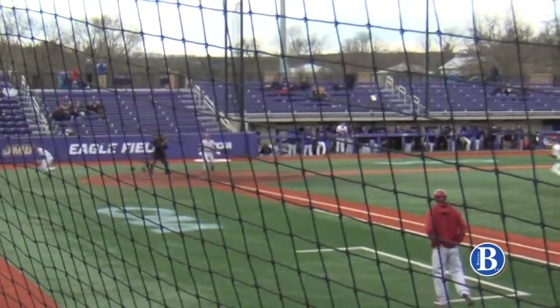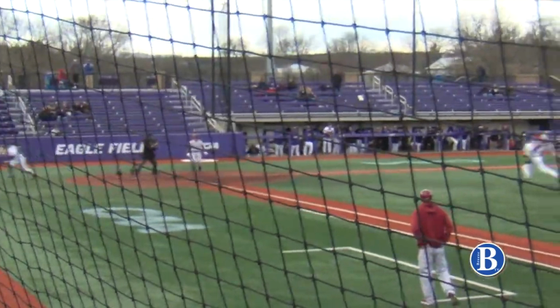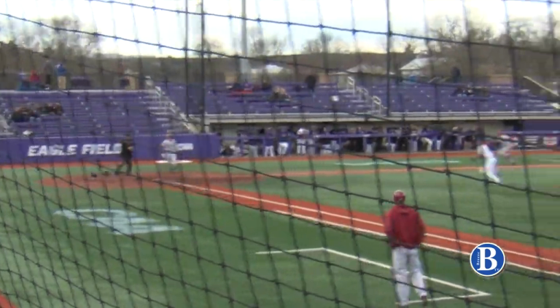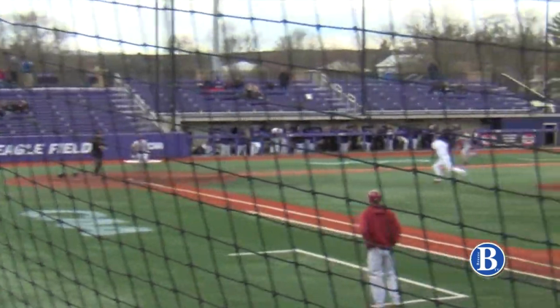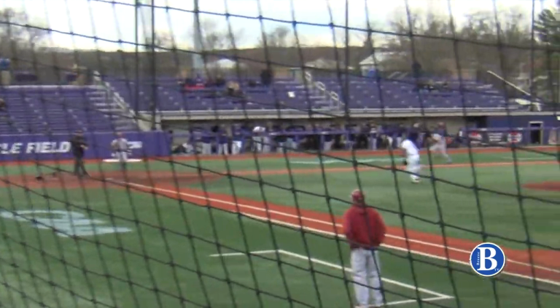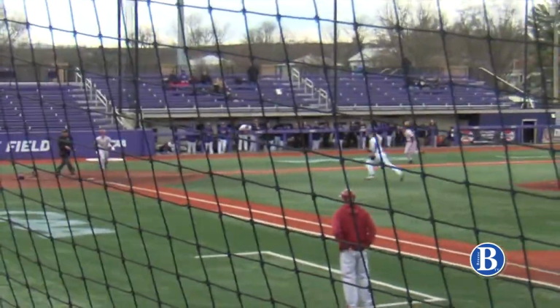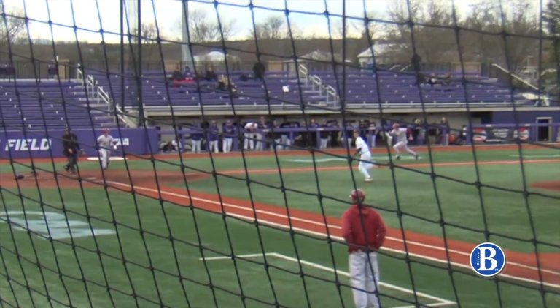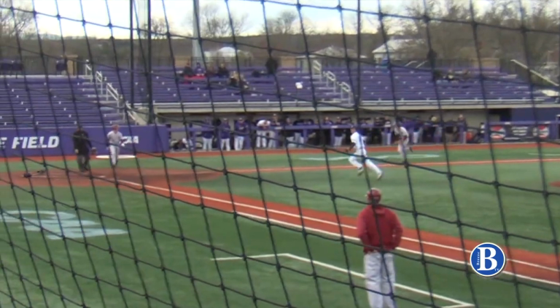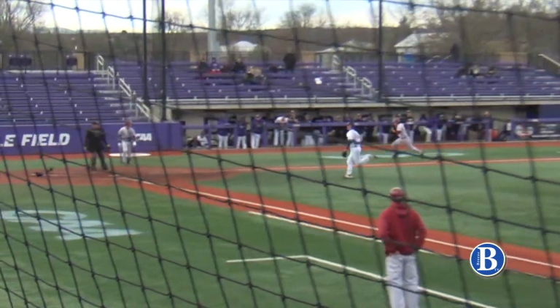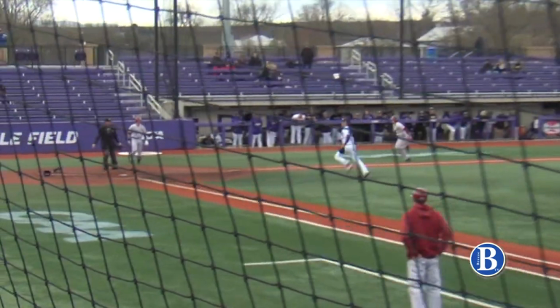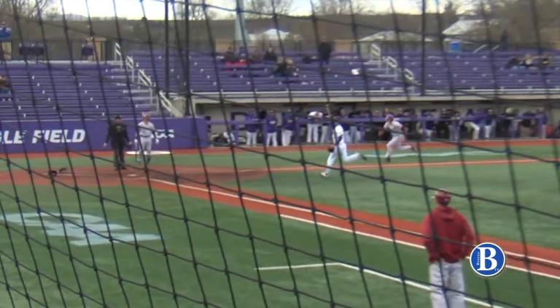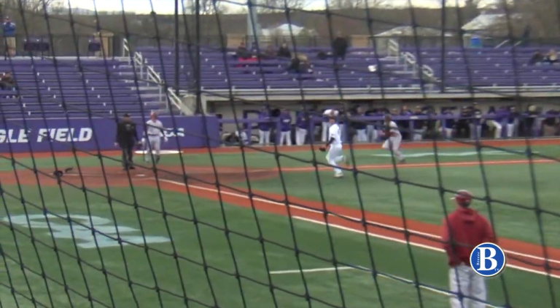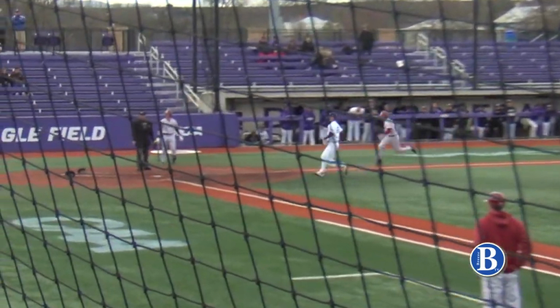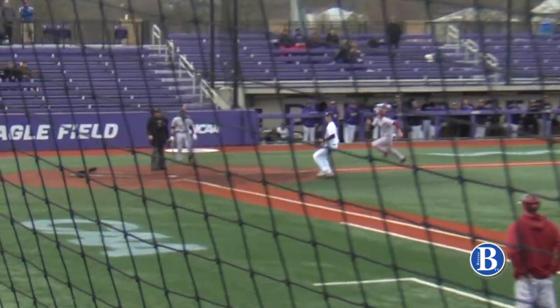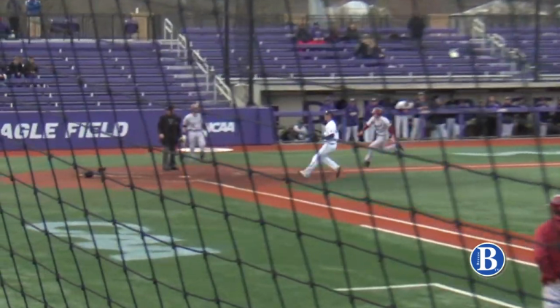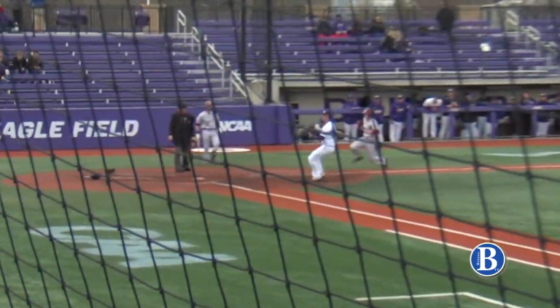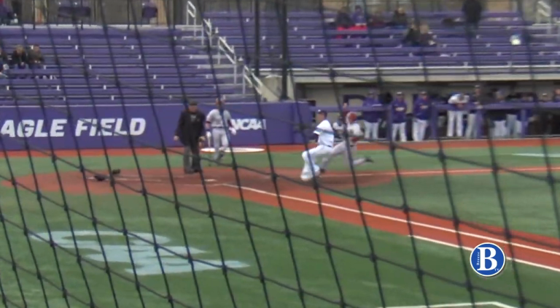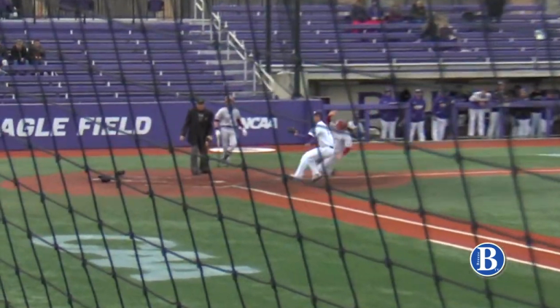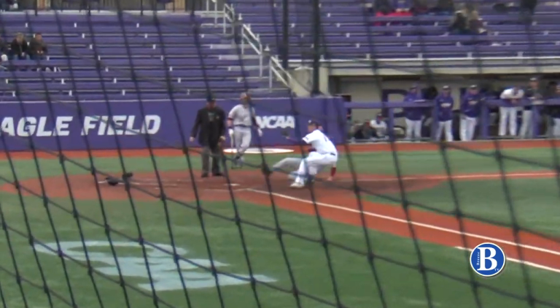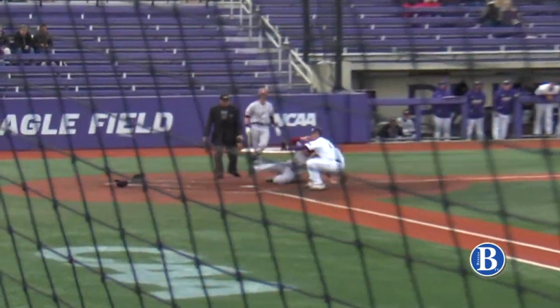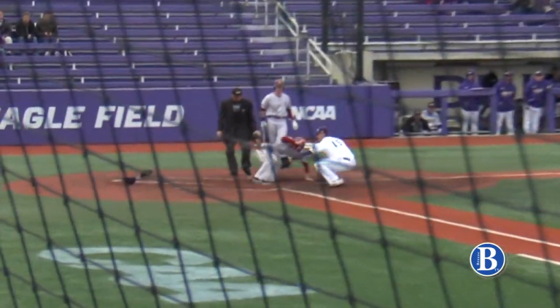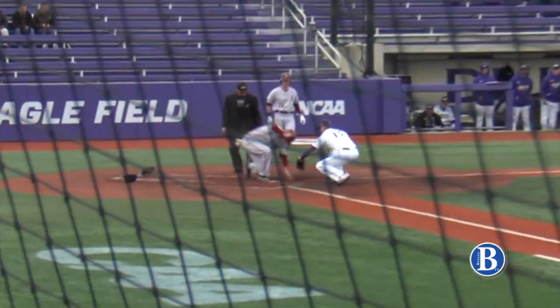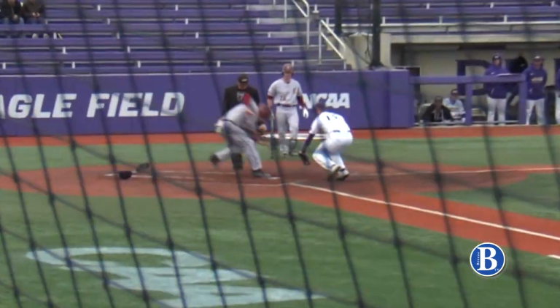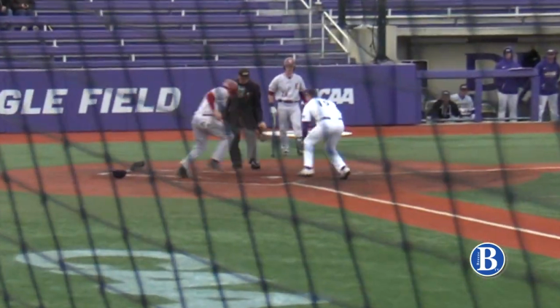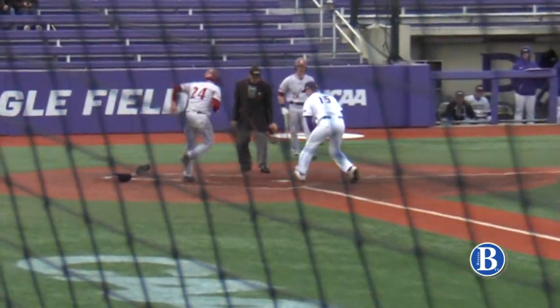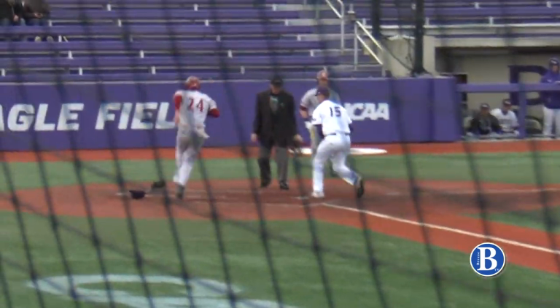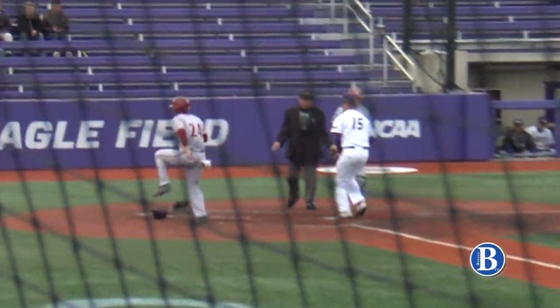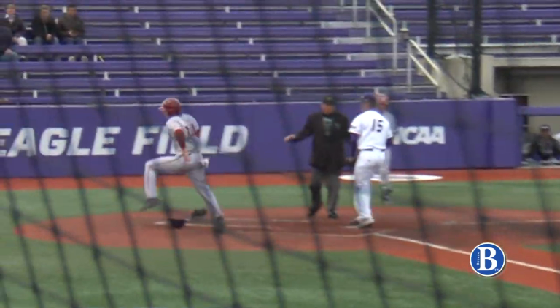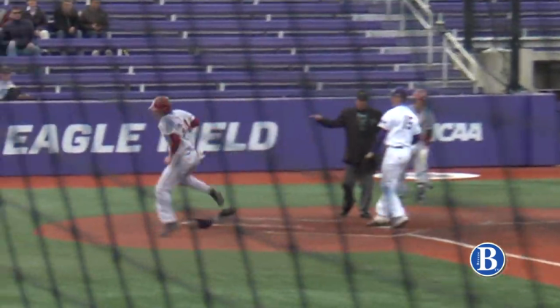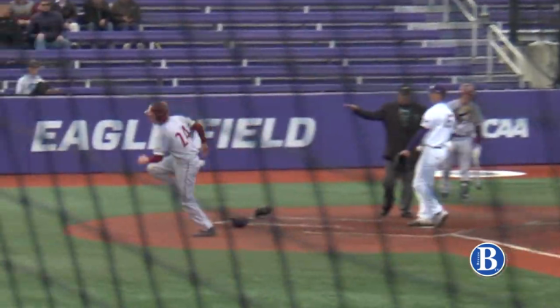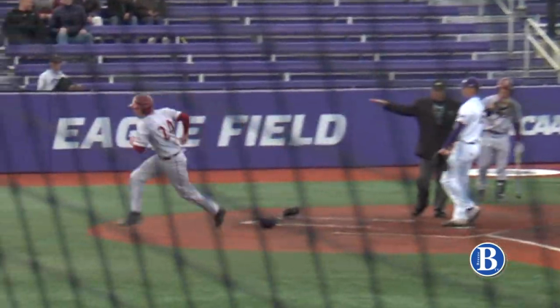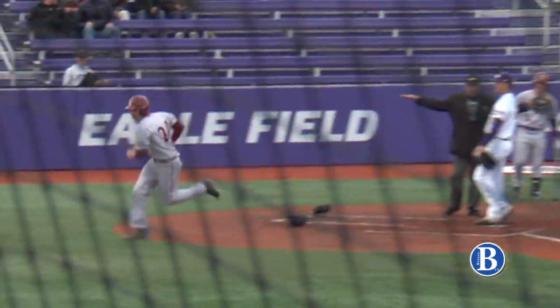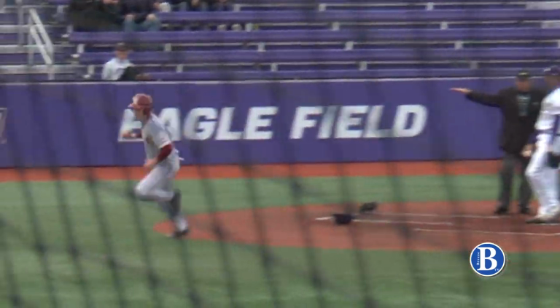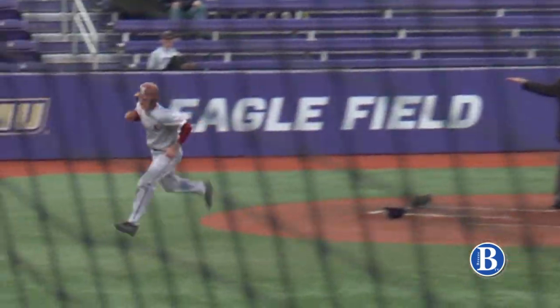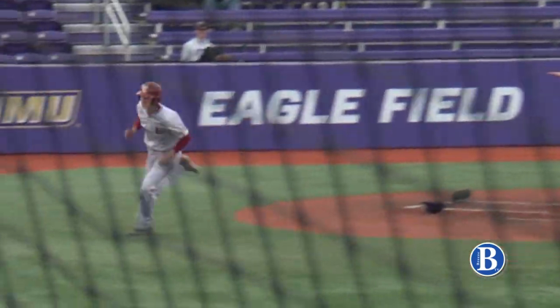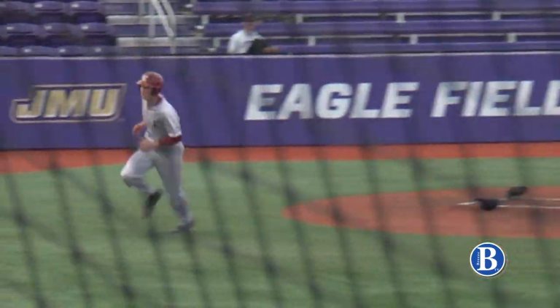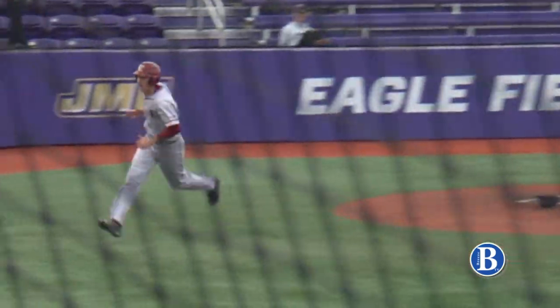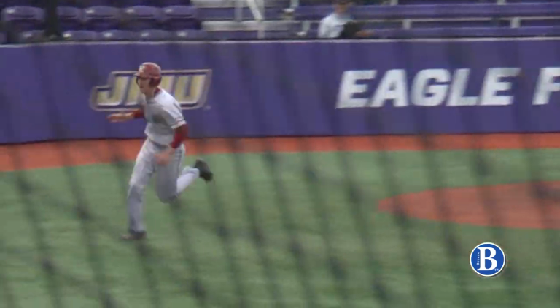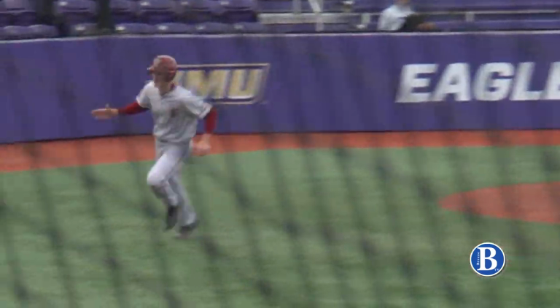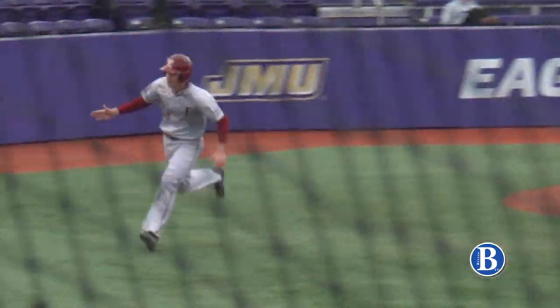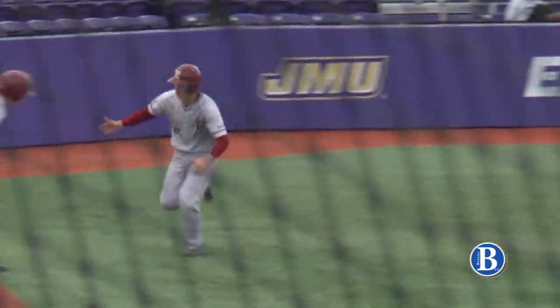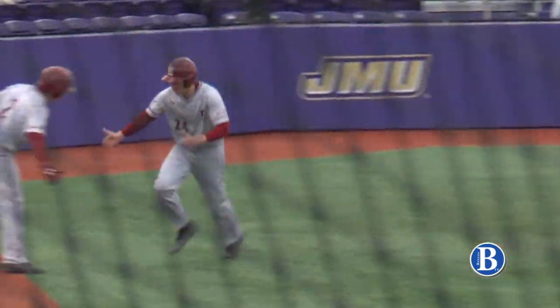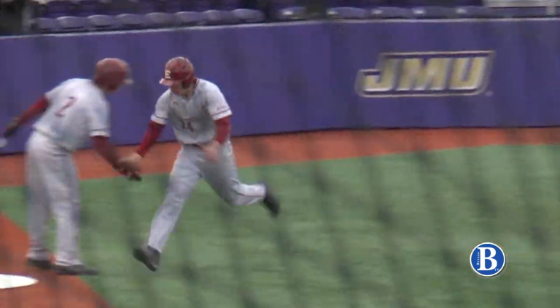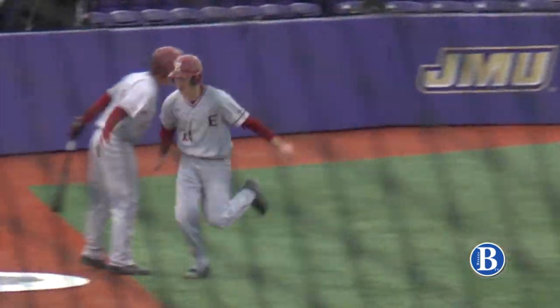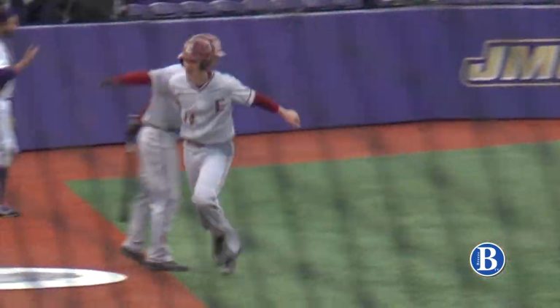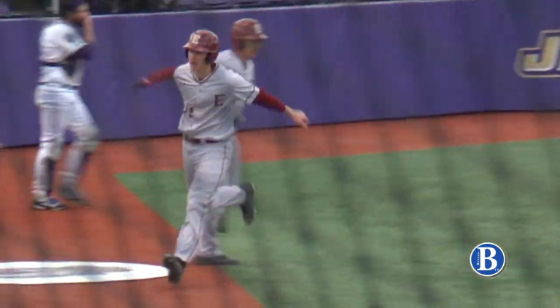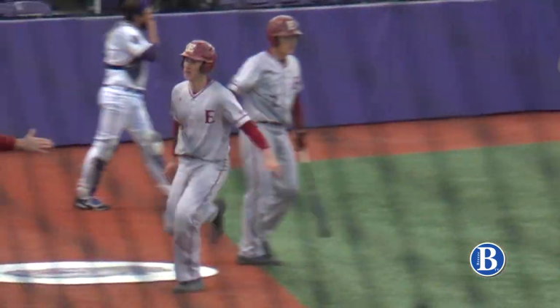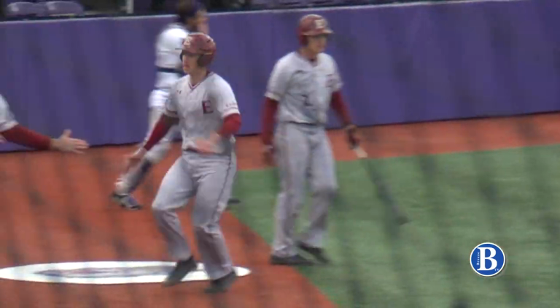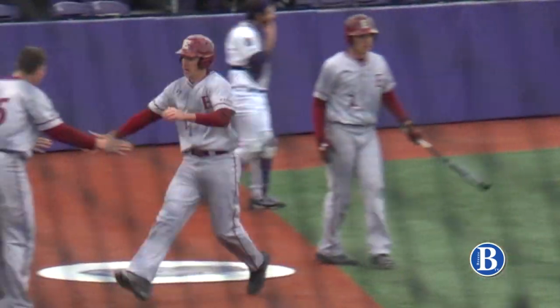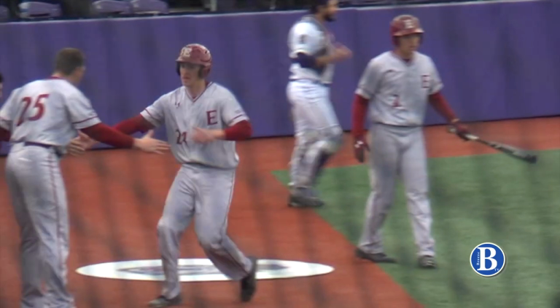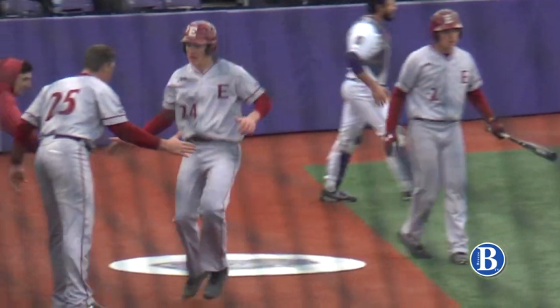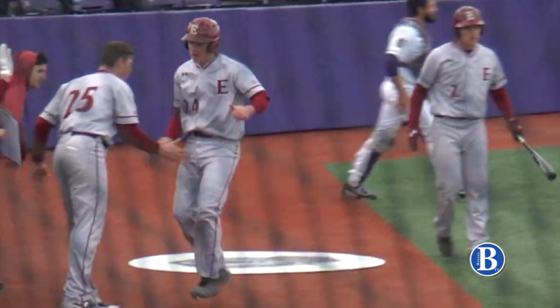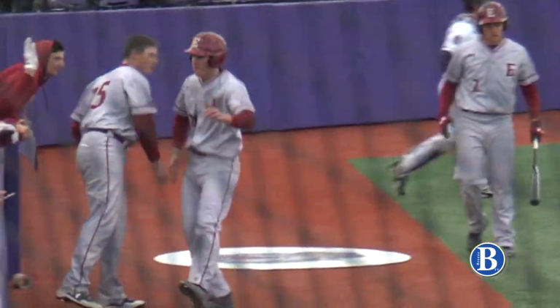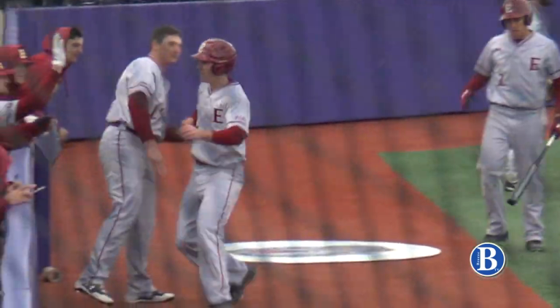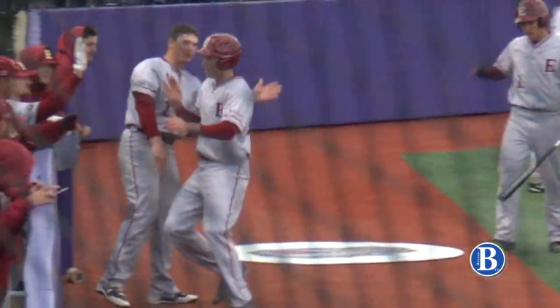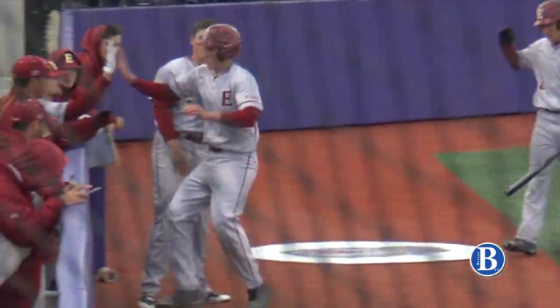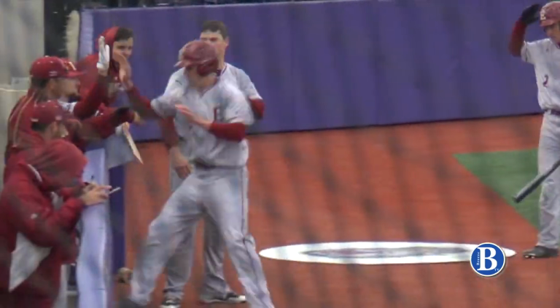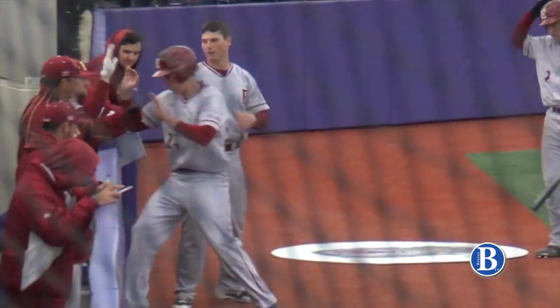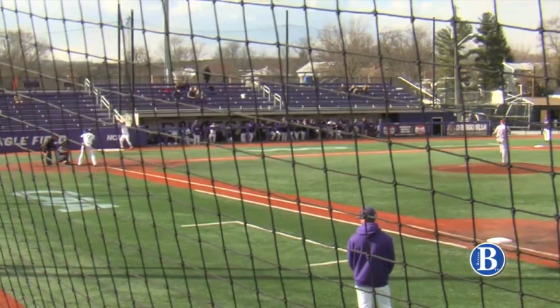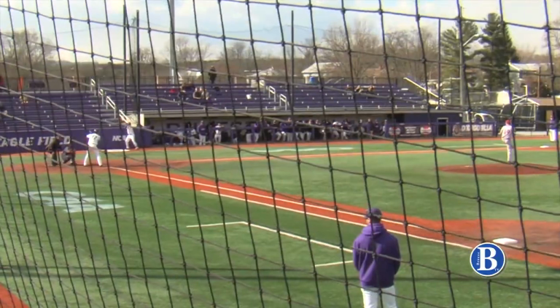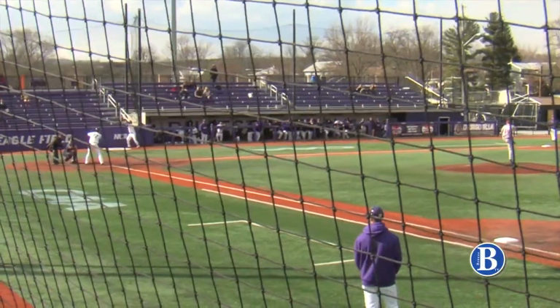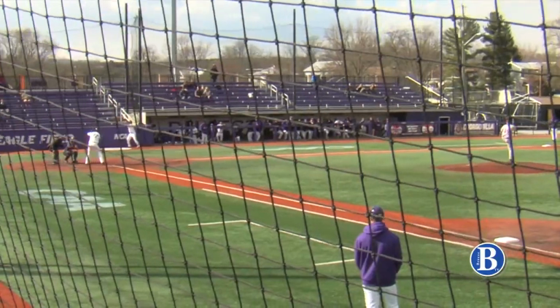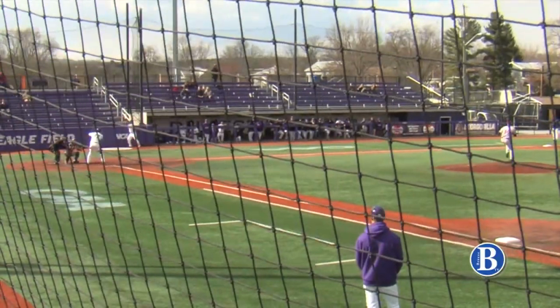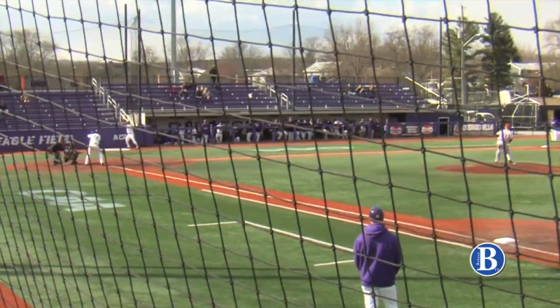JMU, however, would struggle once Harlow left the game. Elon would now tie it up after a pass ball gets by the catcher, Tondi.